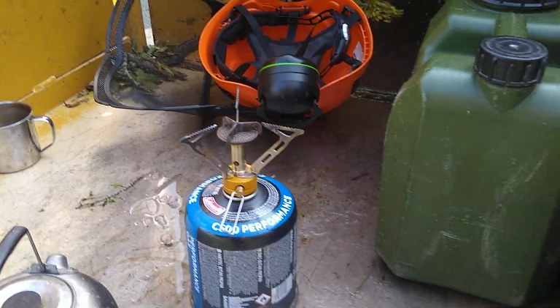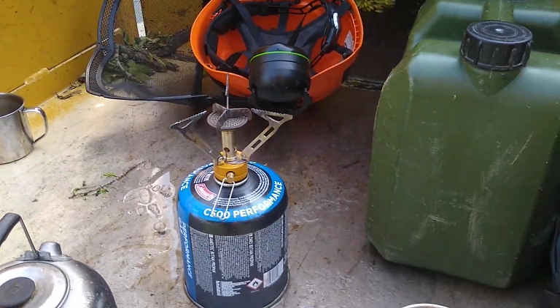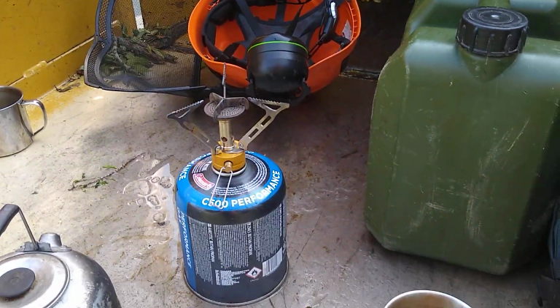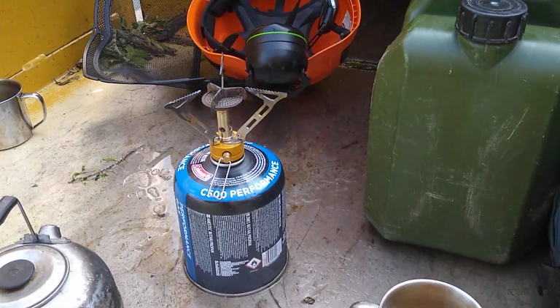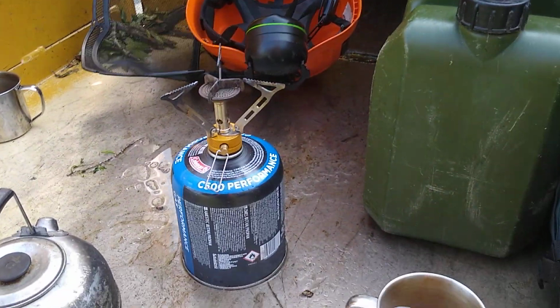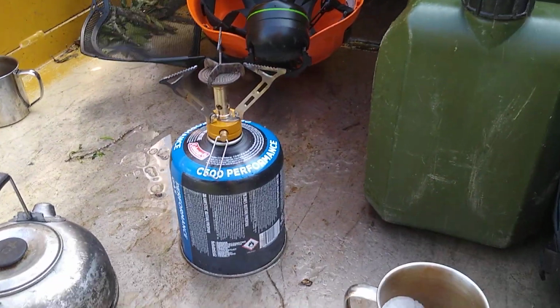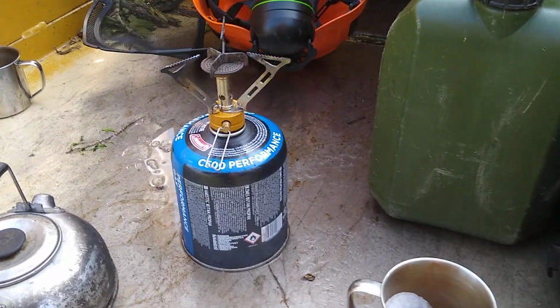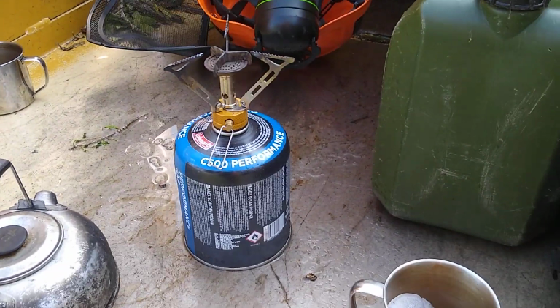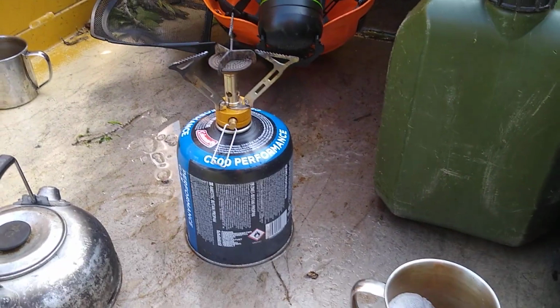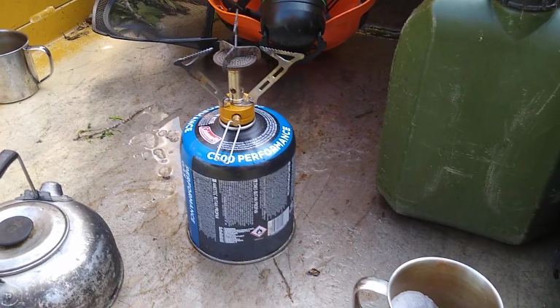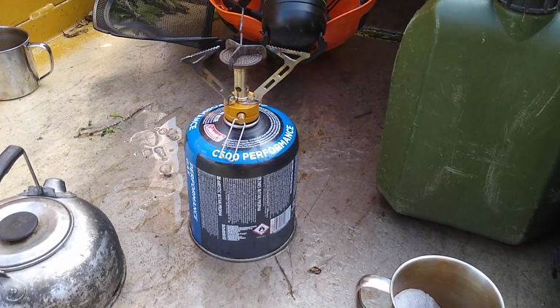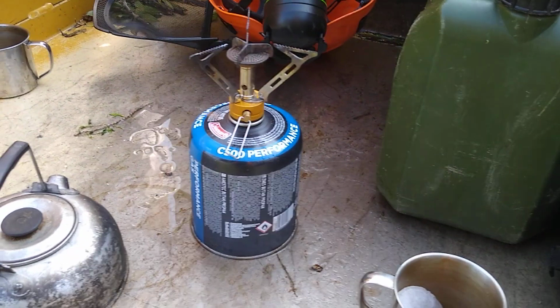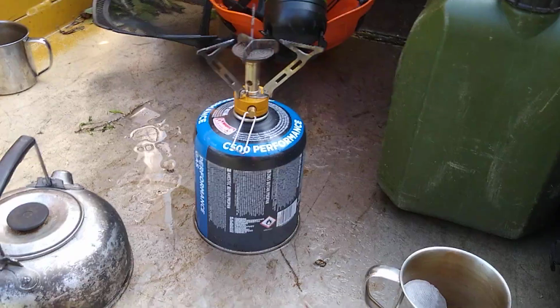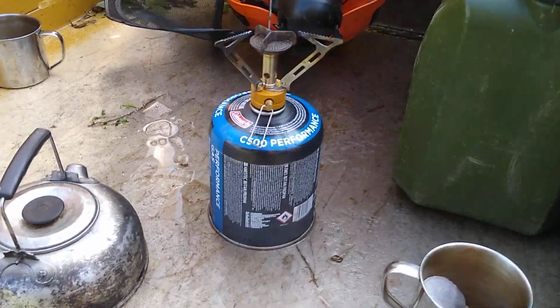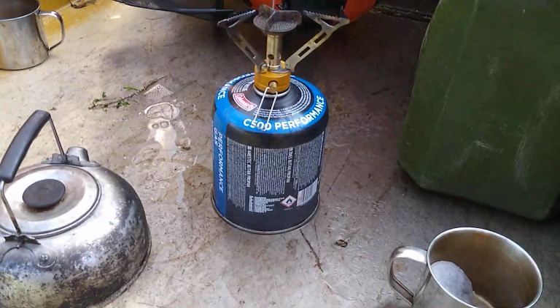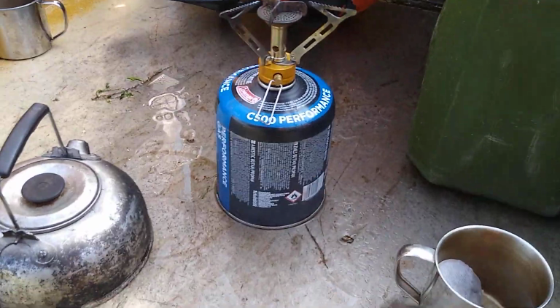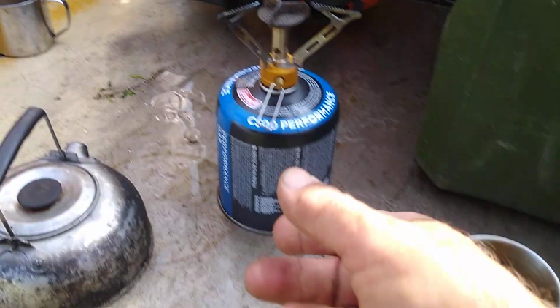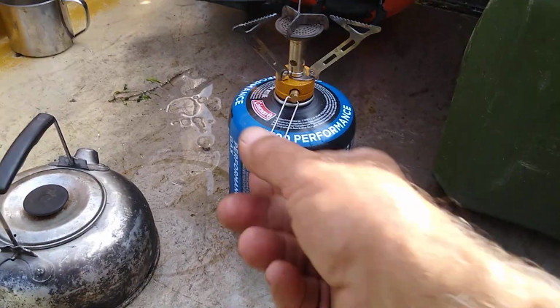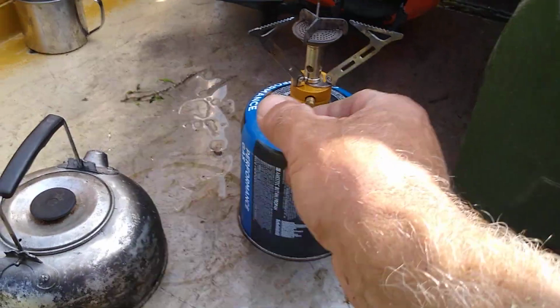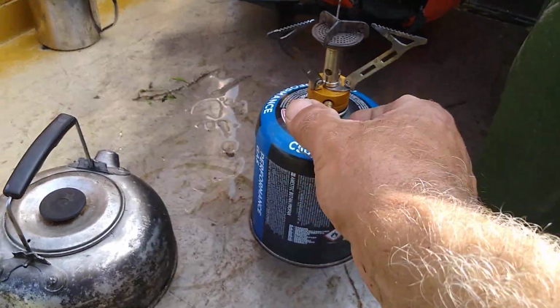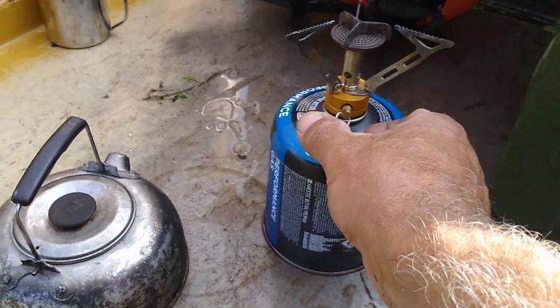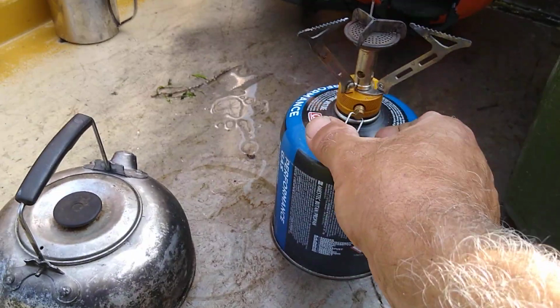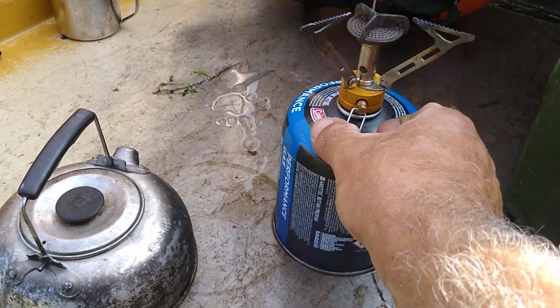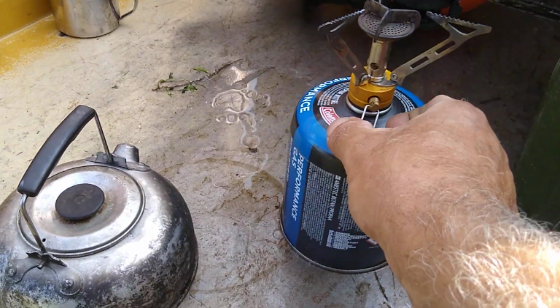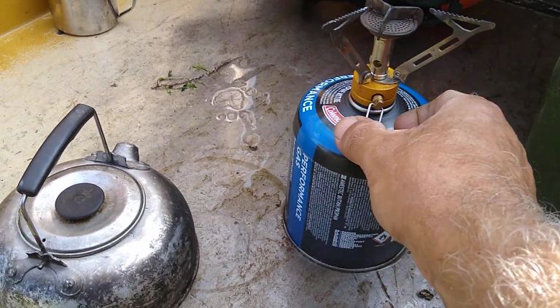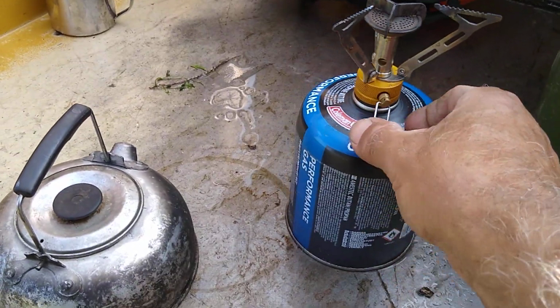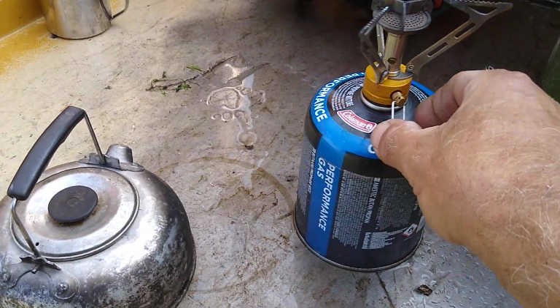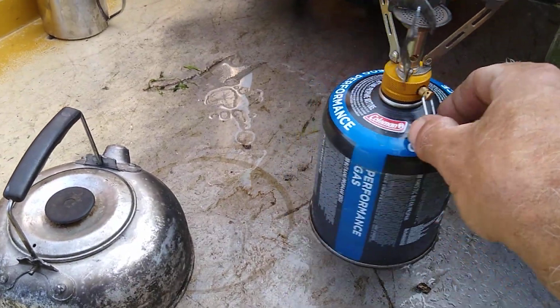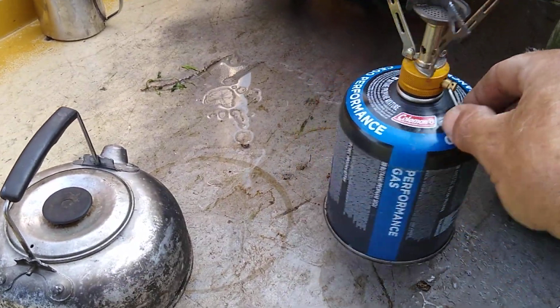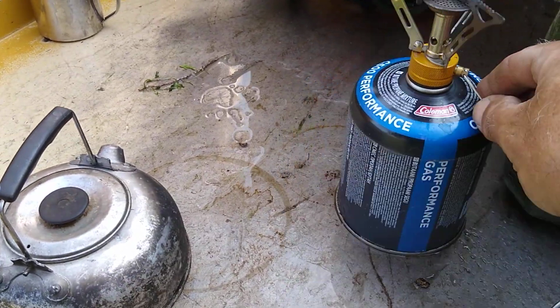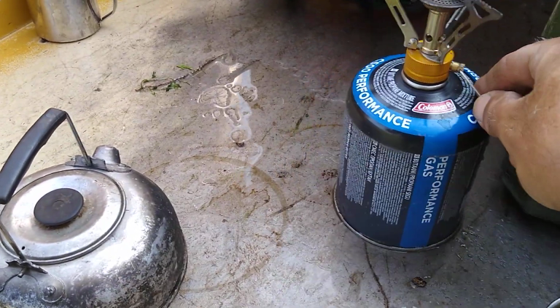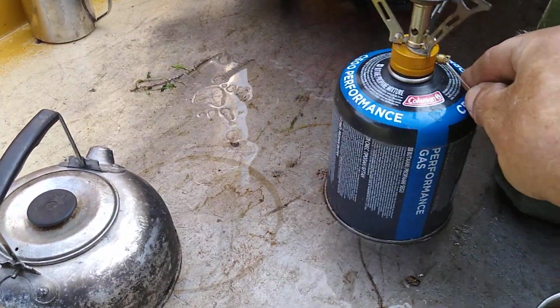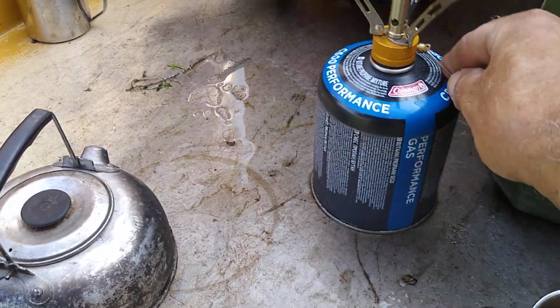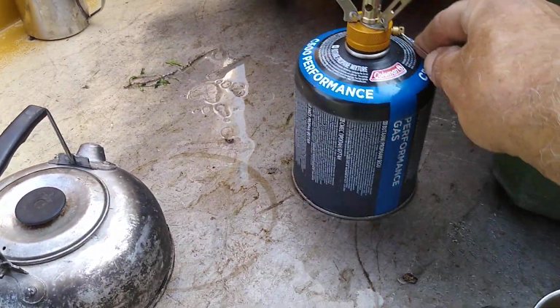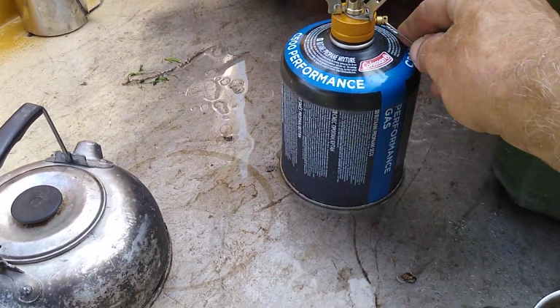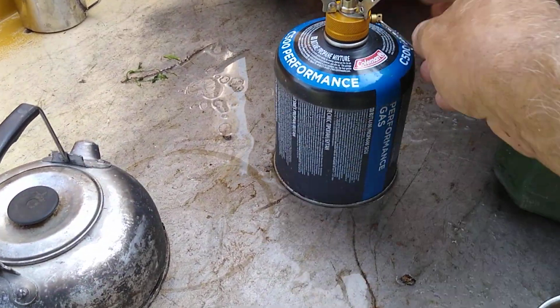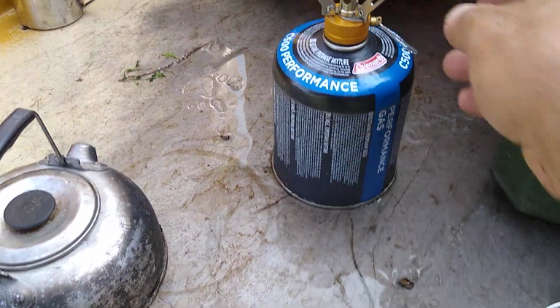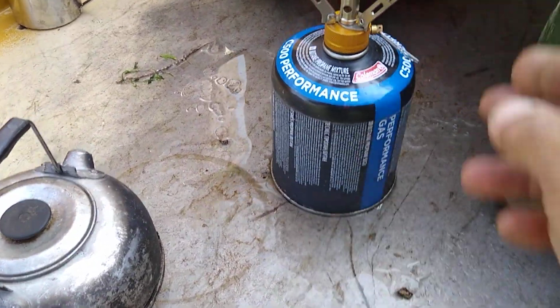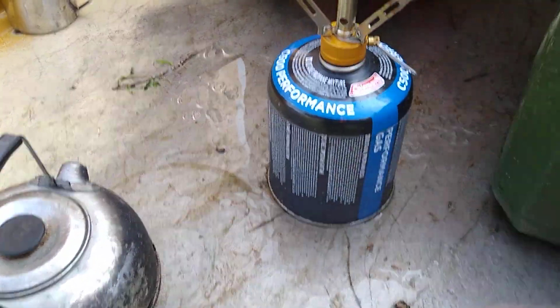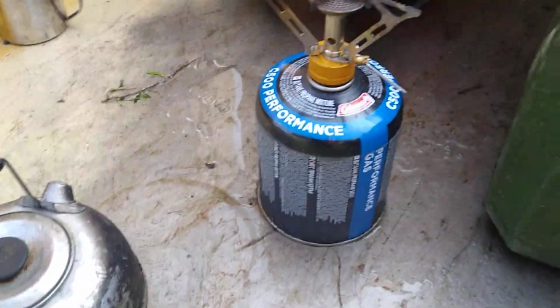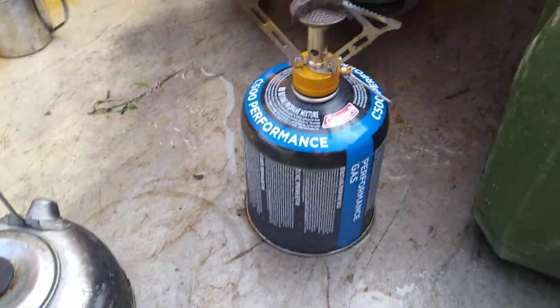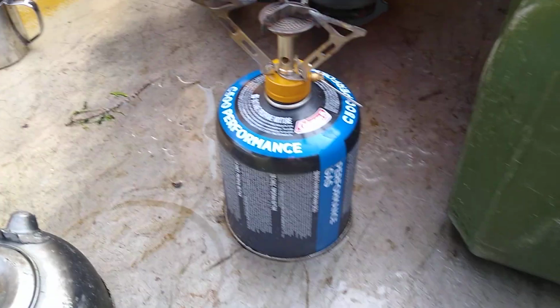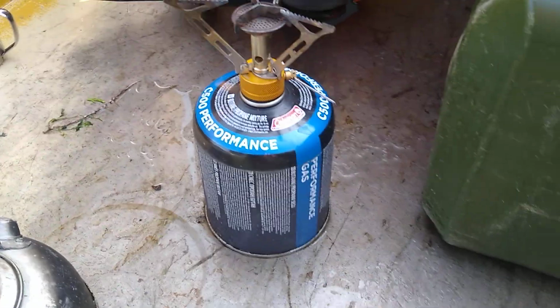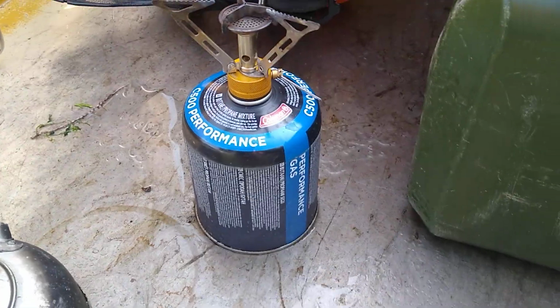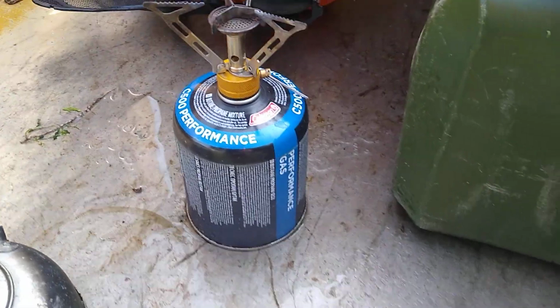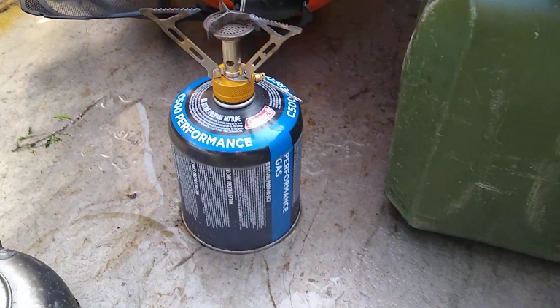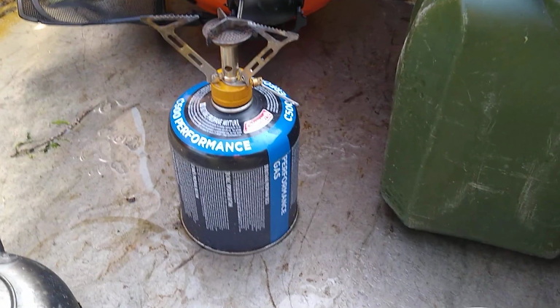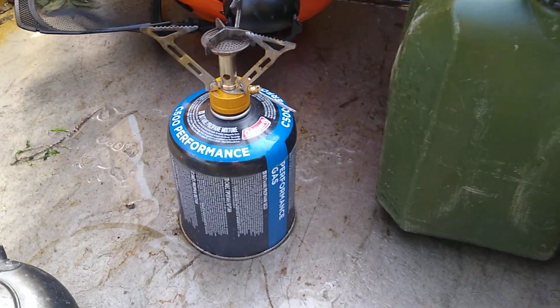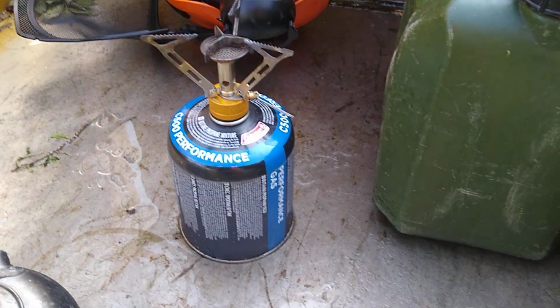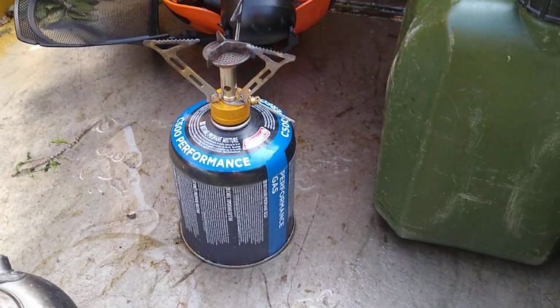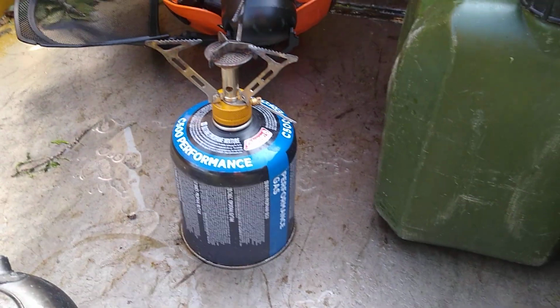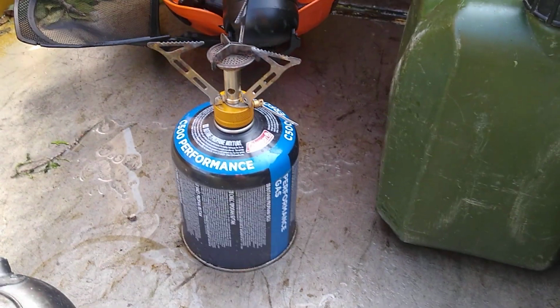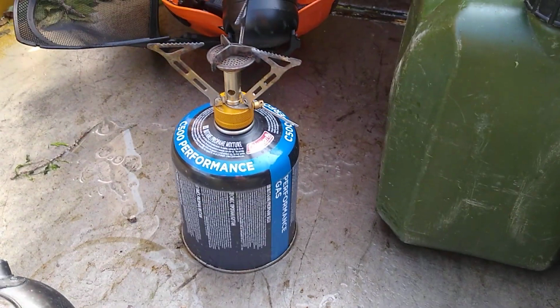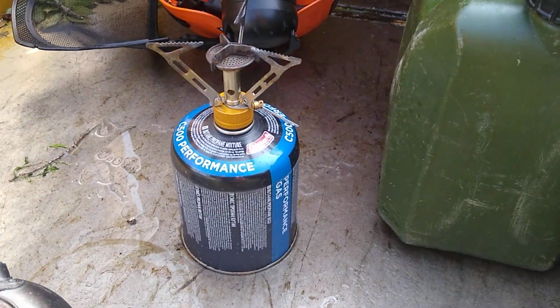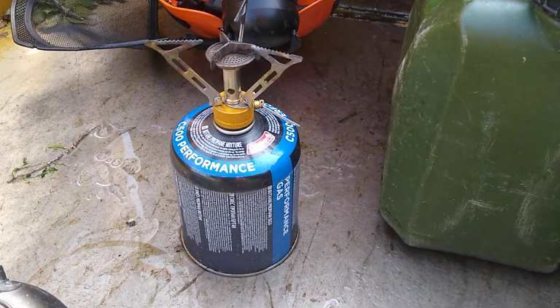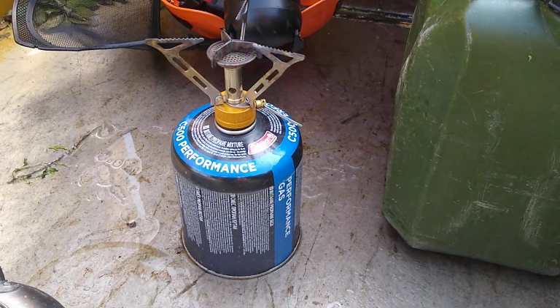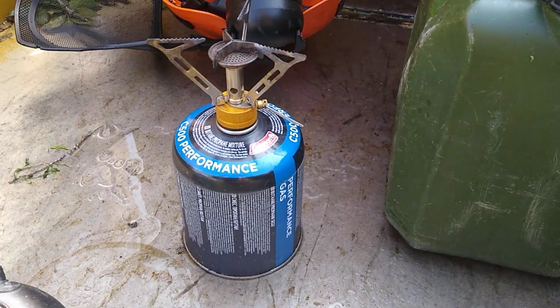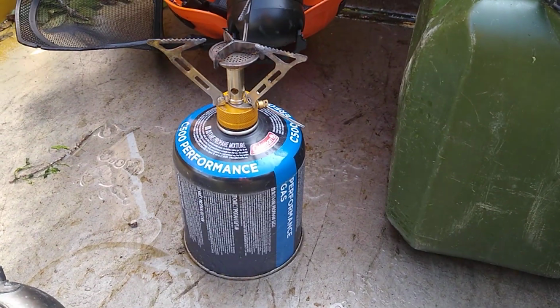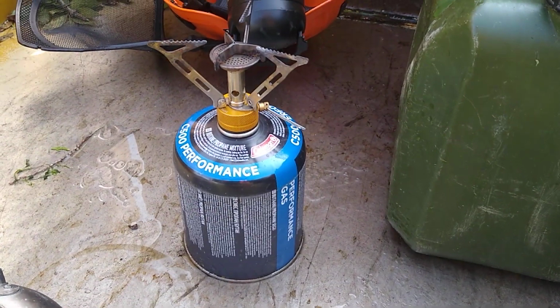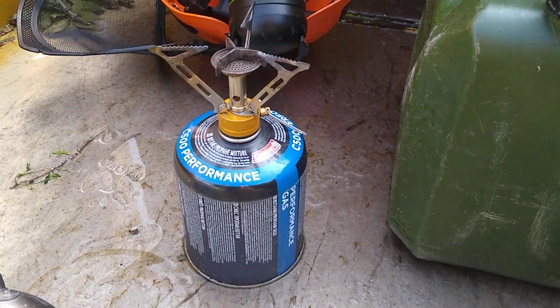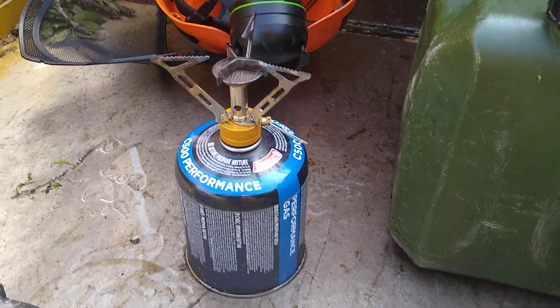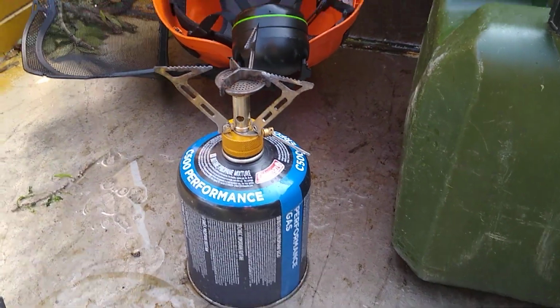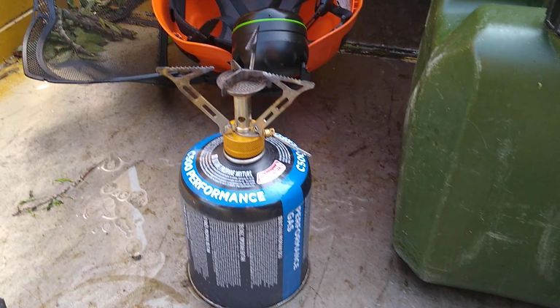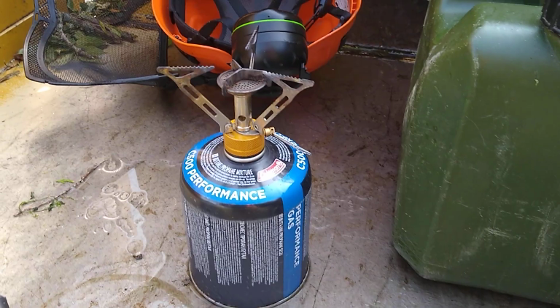That gas sander got it from Halfords, about £4.50, which I thought was a bargain.